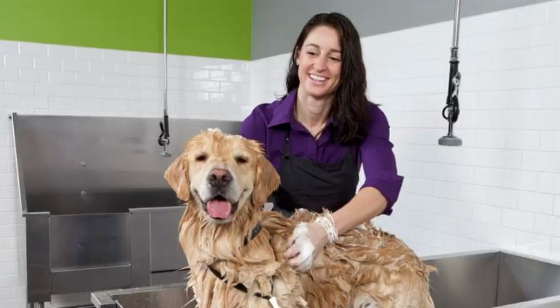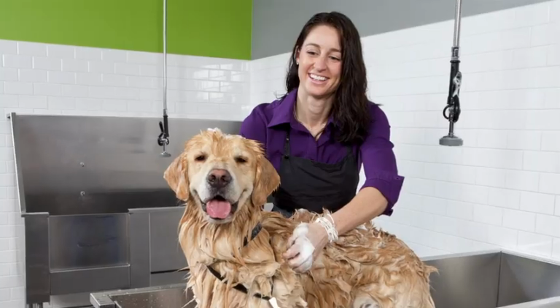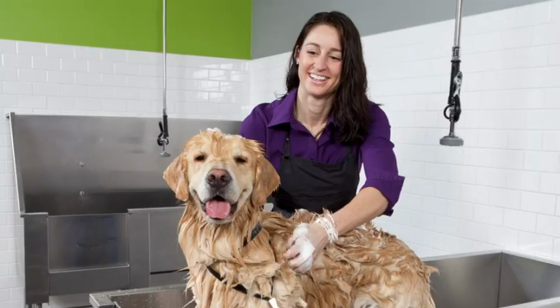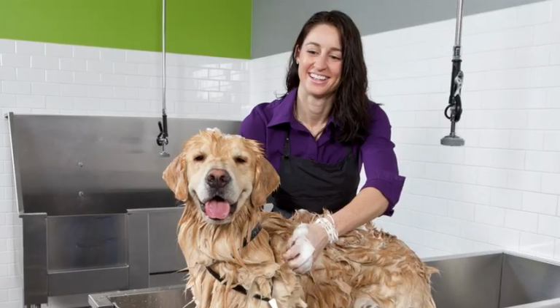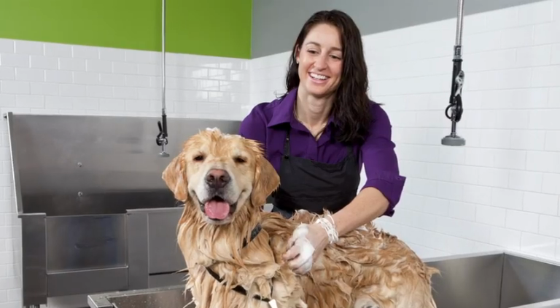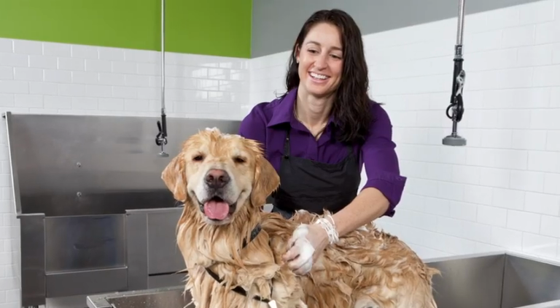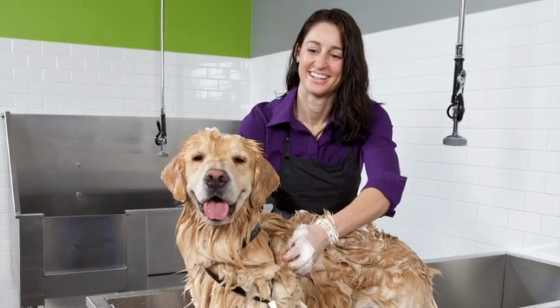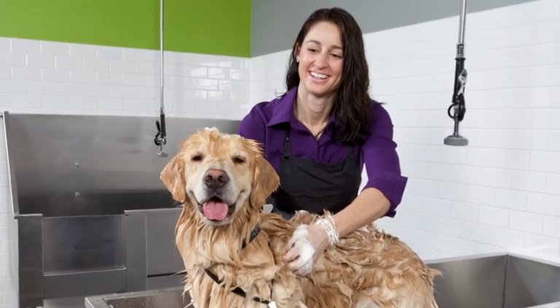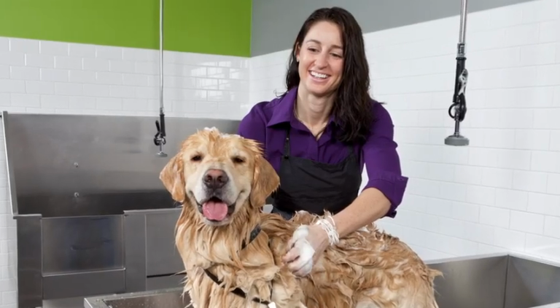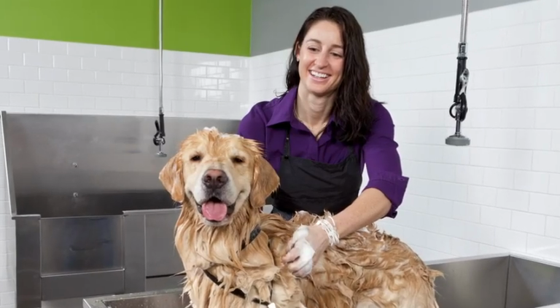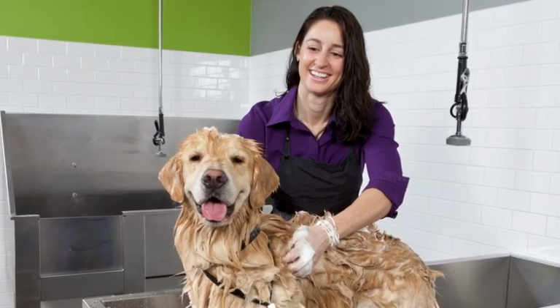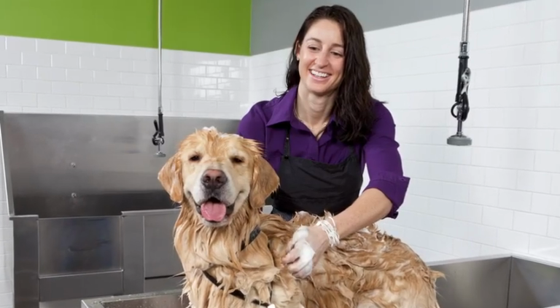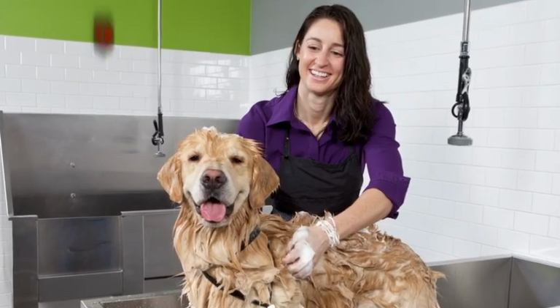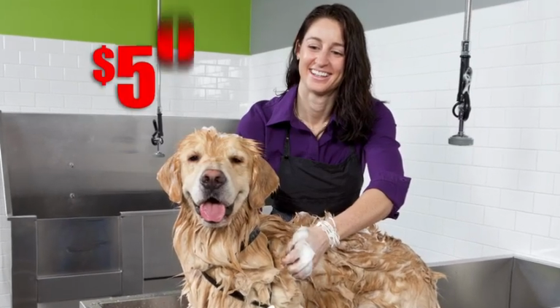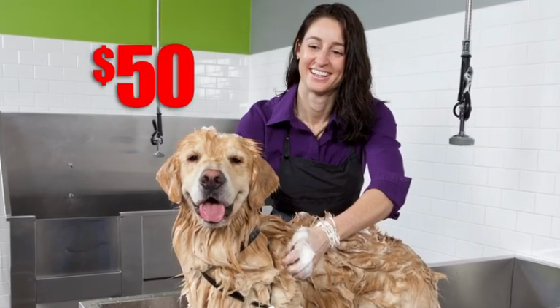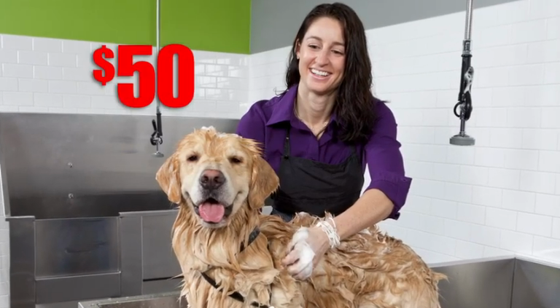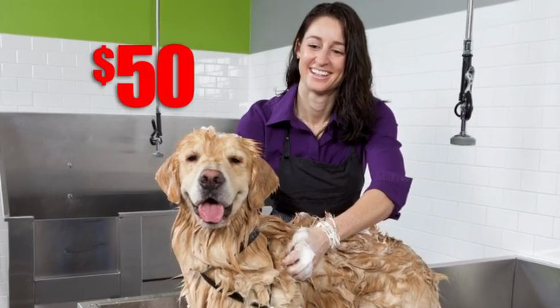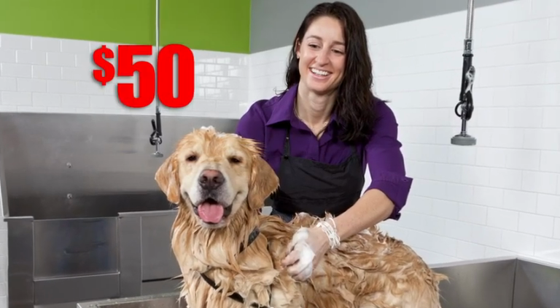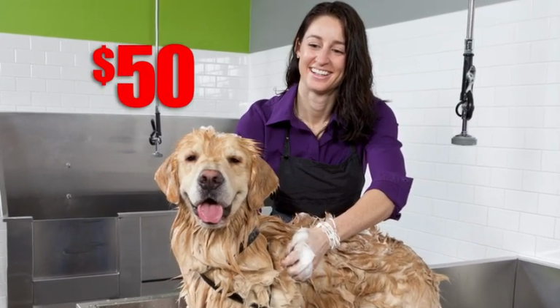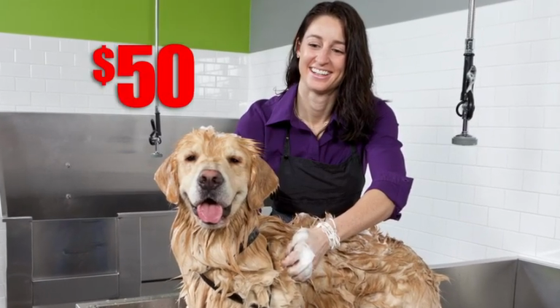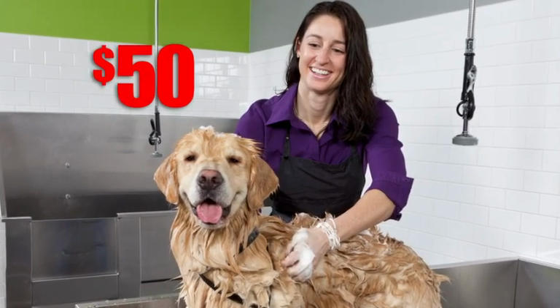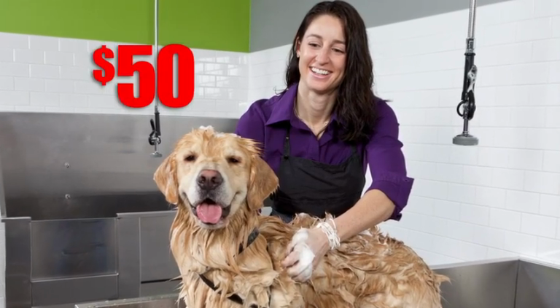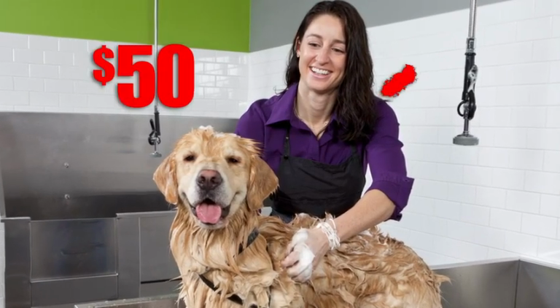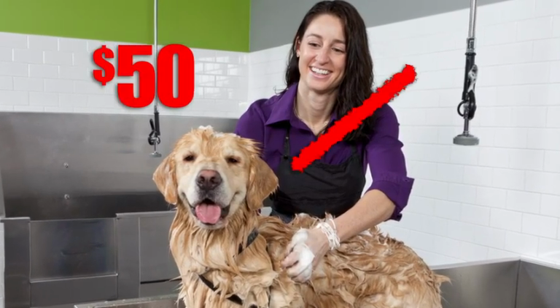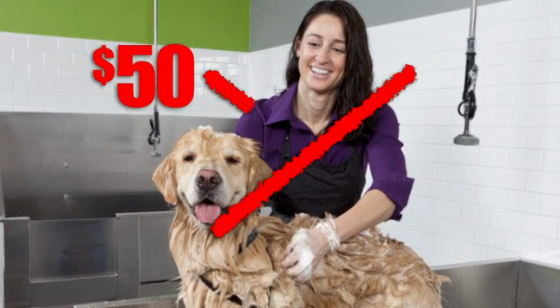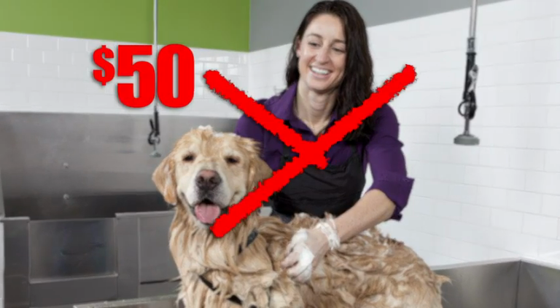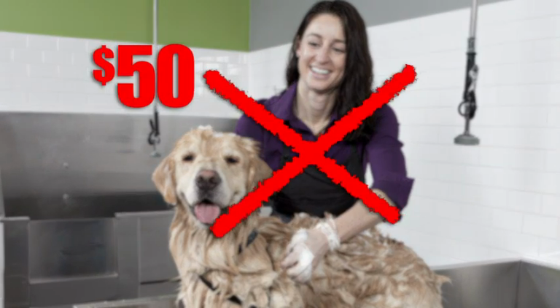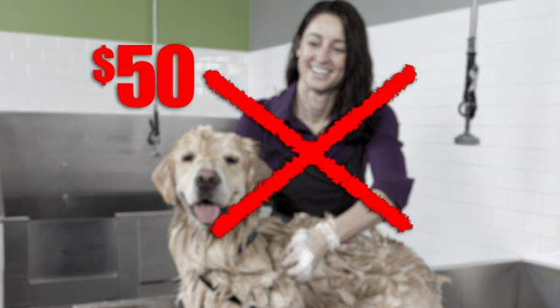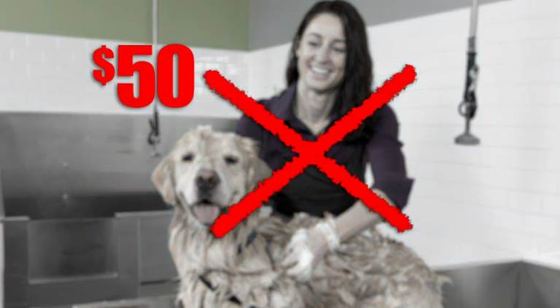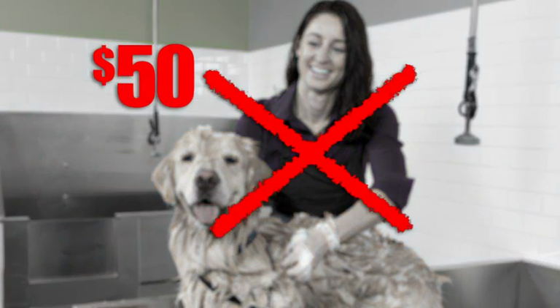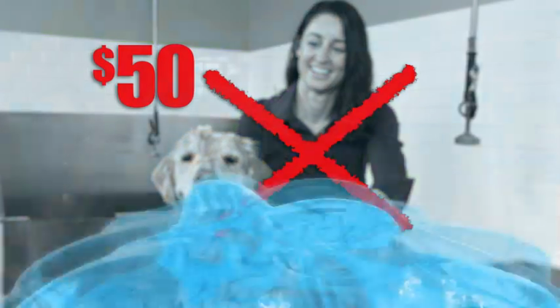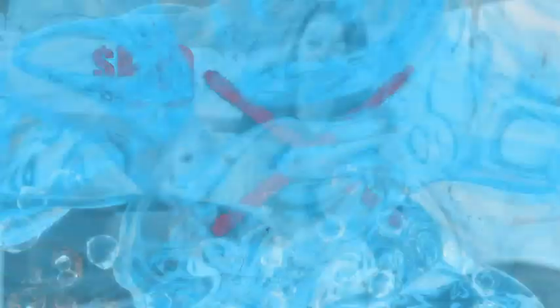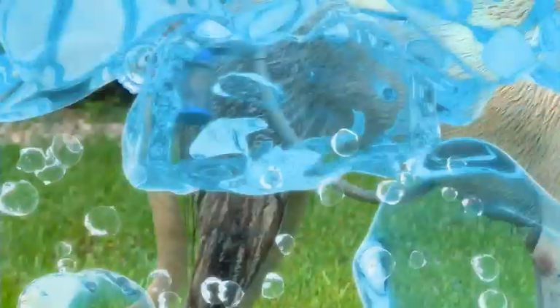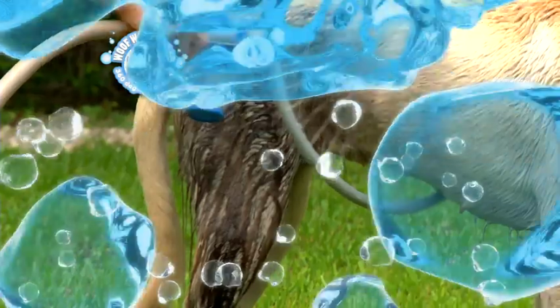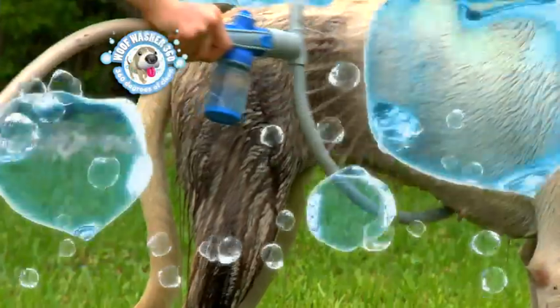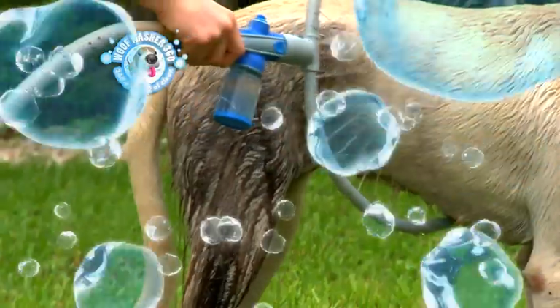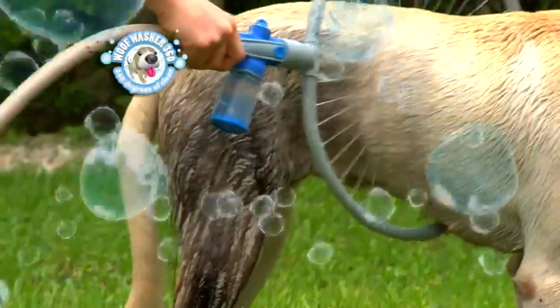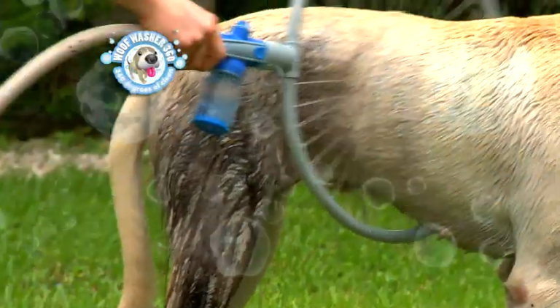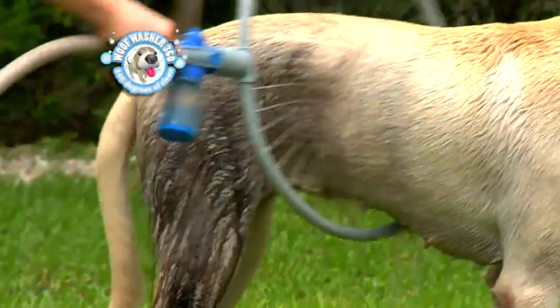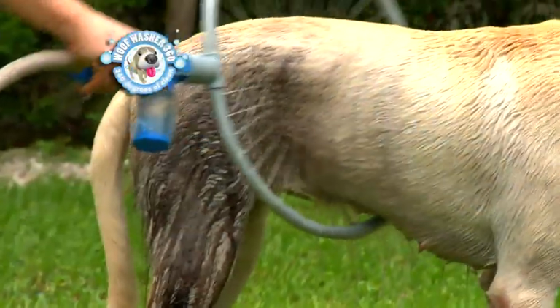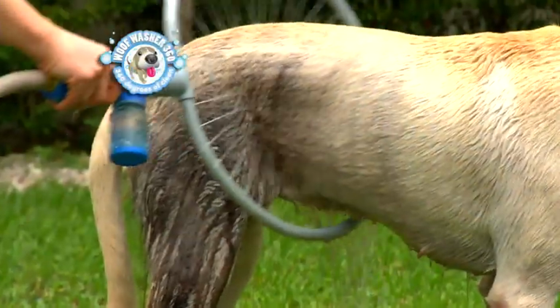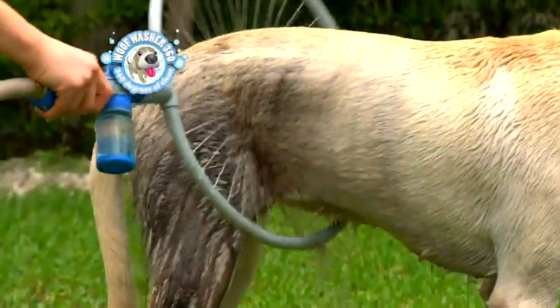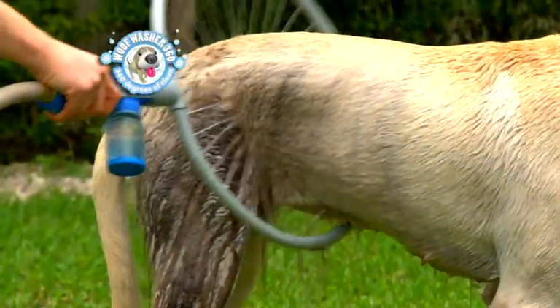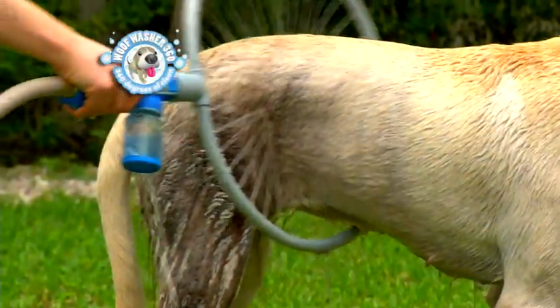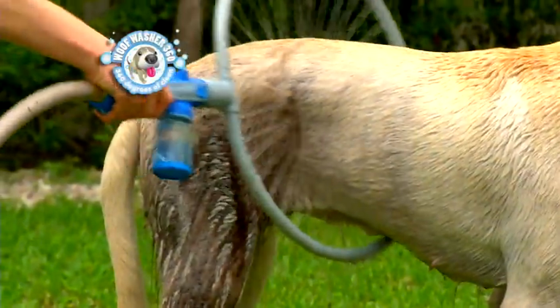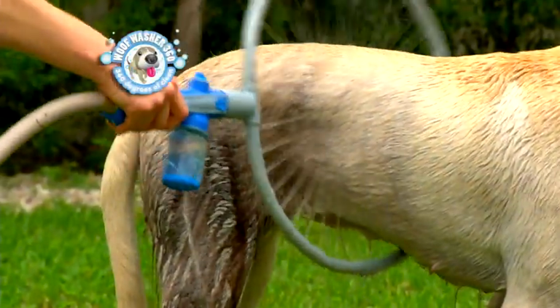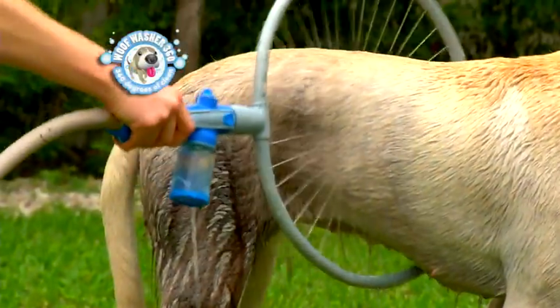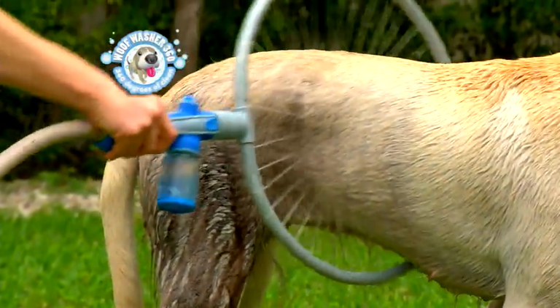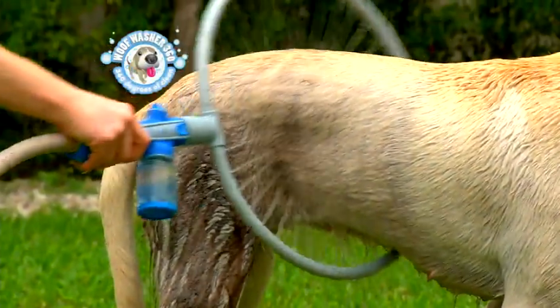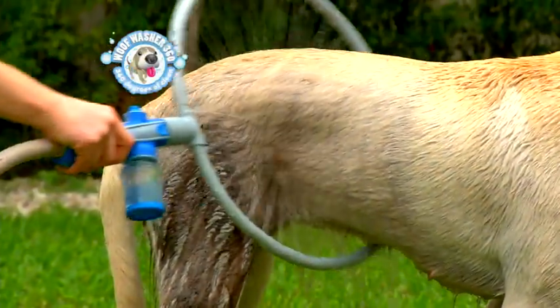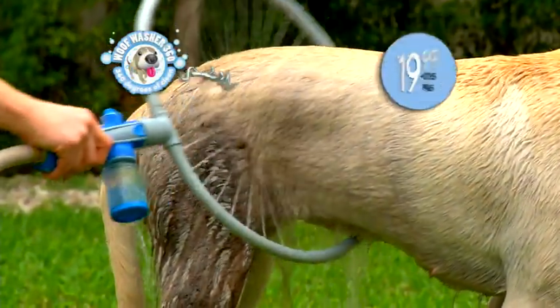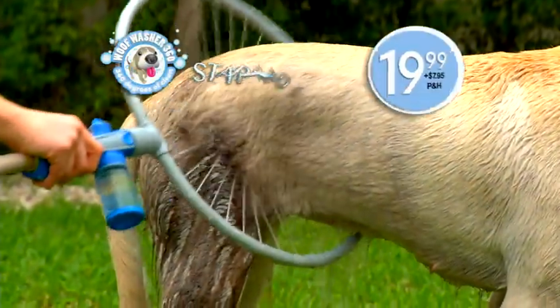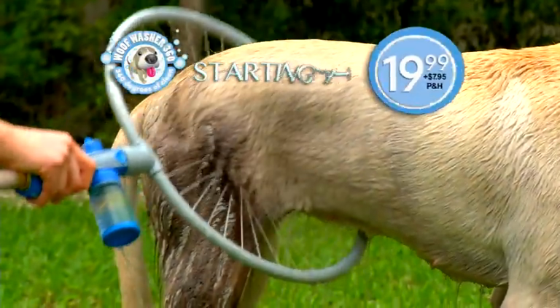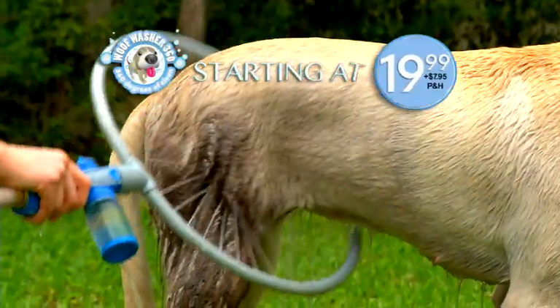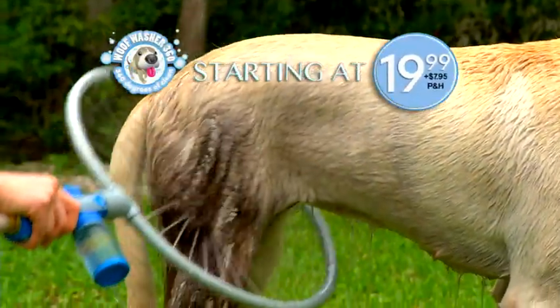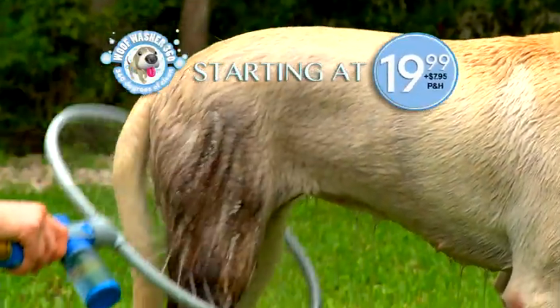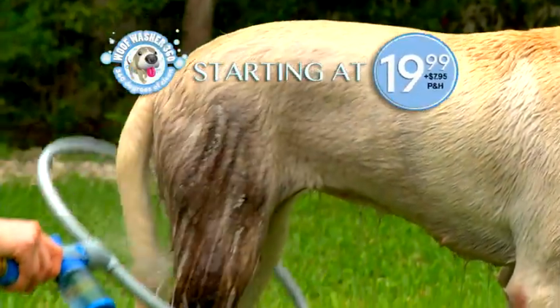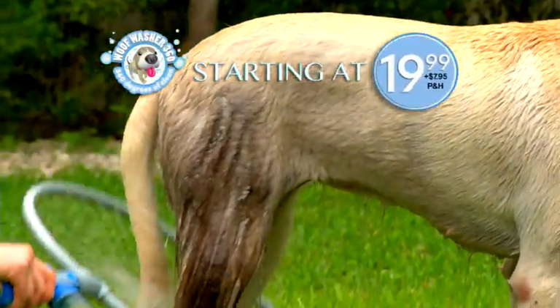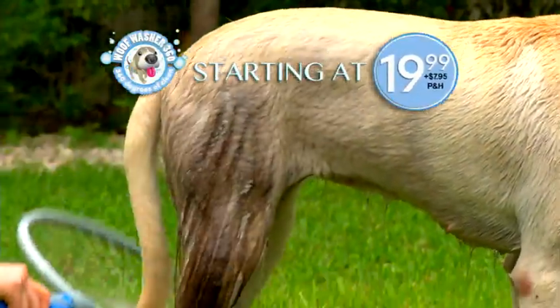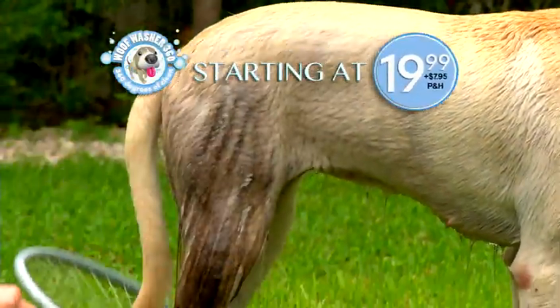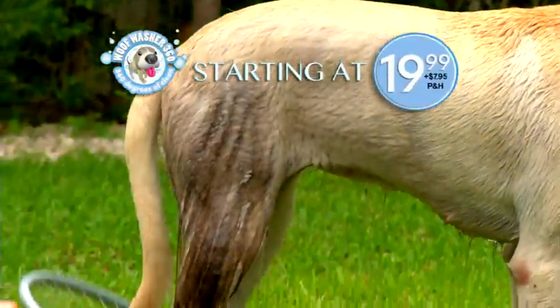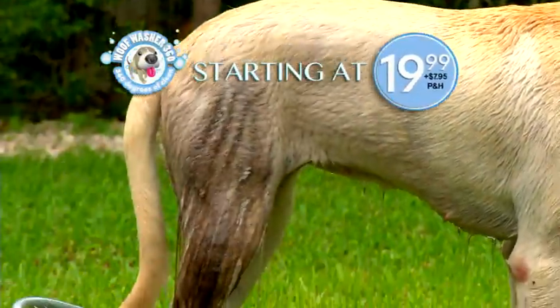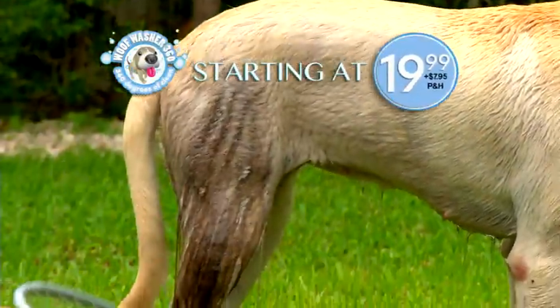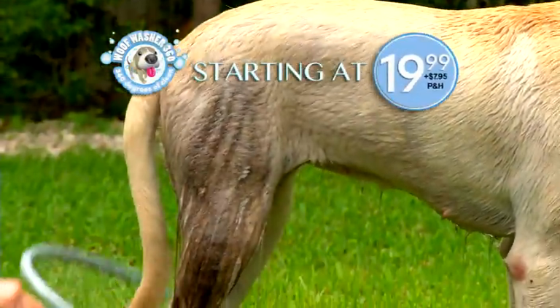Professional grooming can cost $50 or more per service. Now get Woofwasher 360 starting at $19.99.